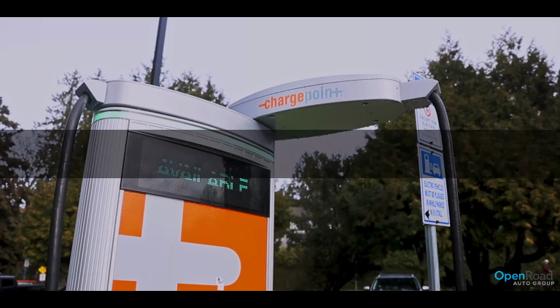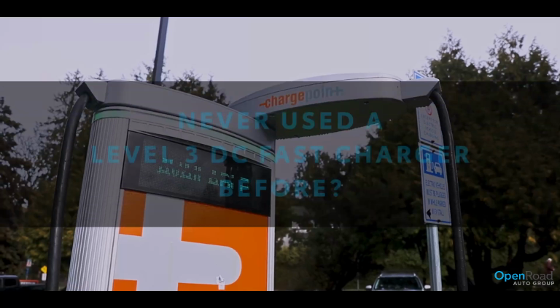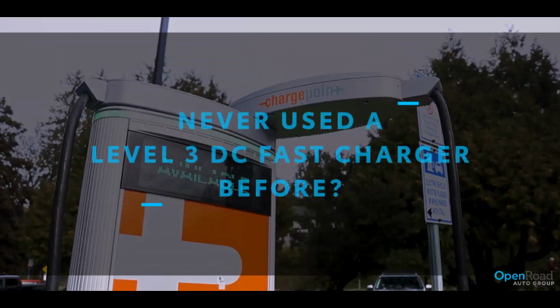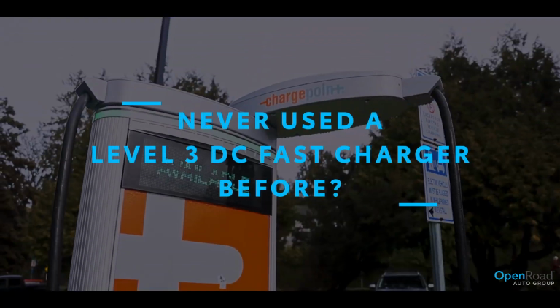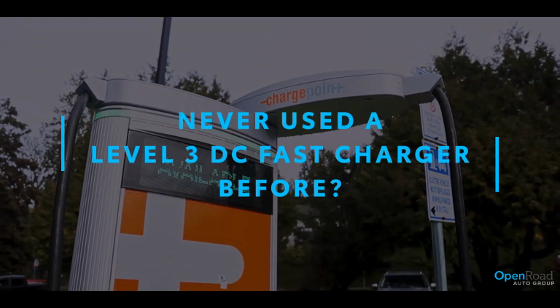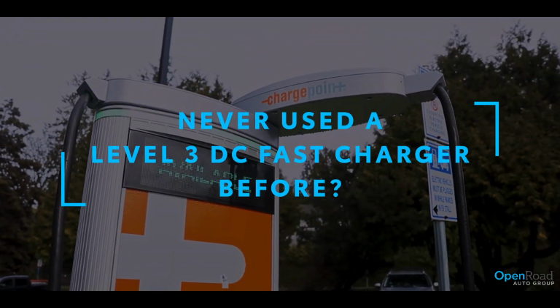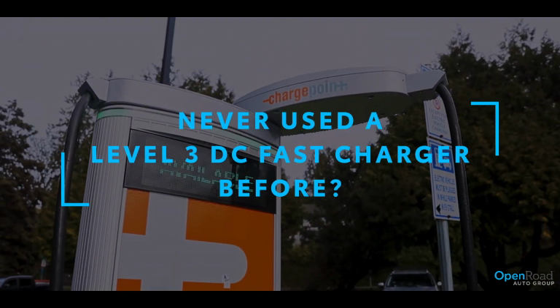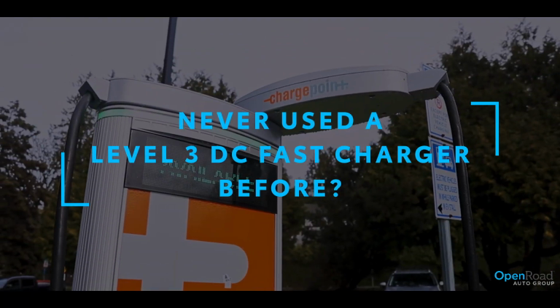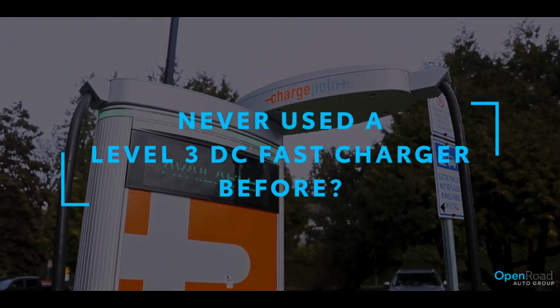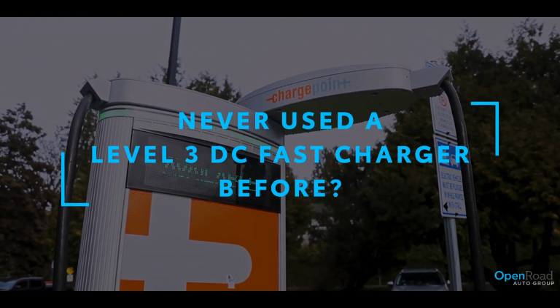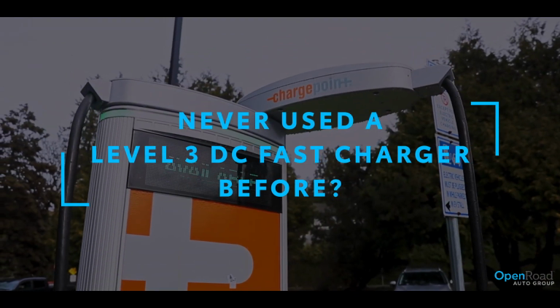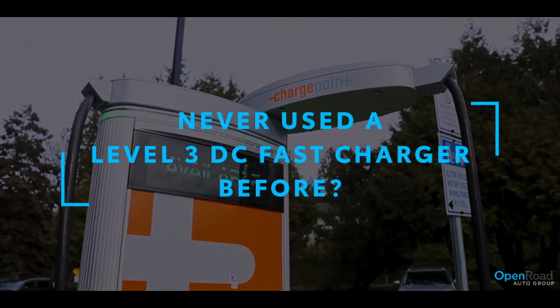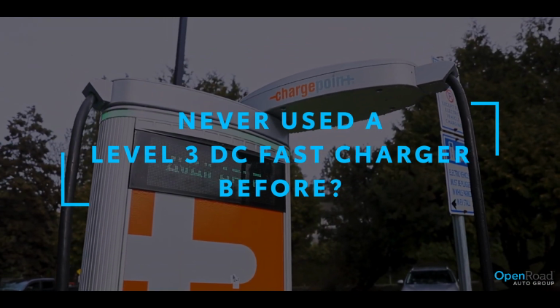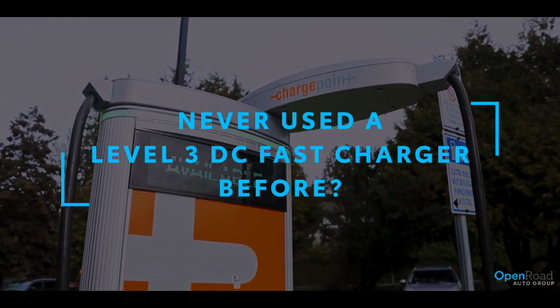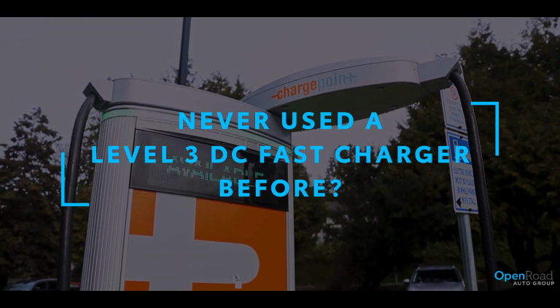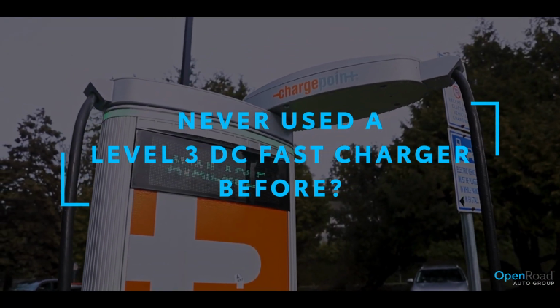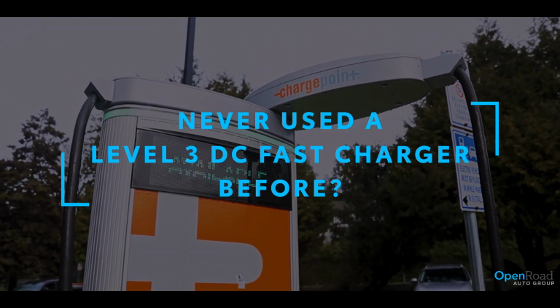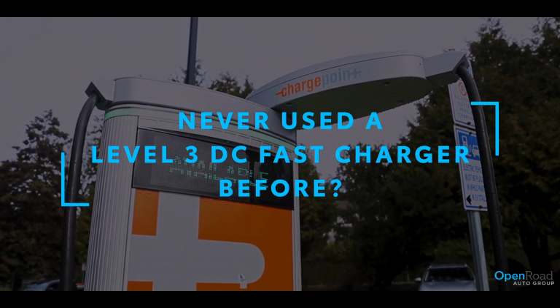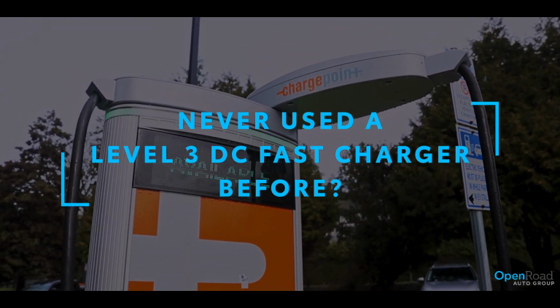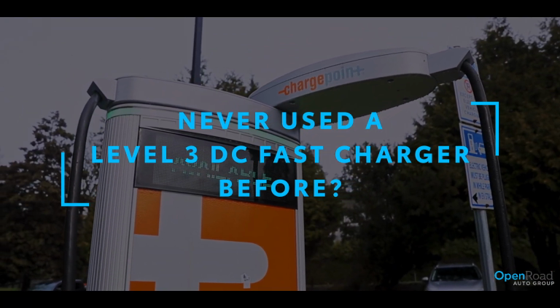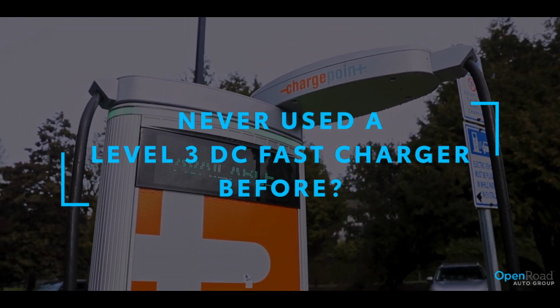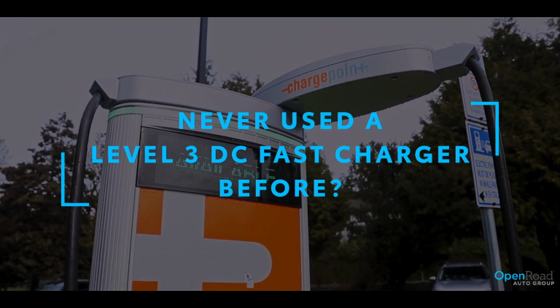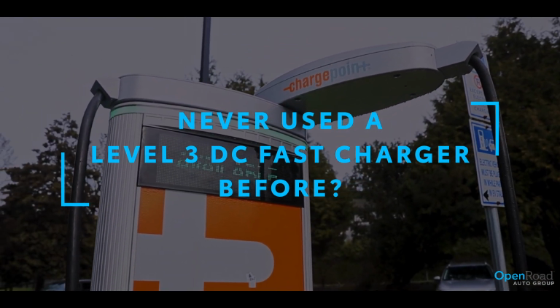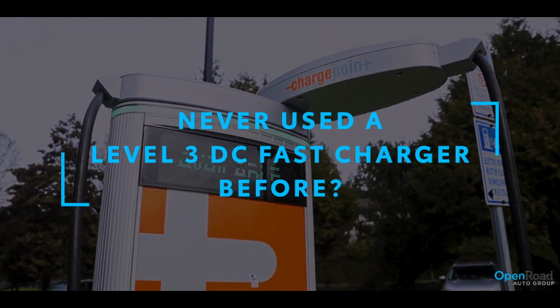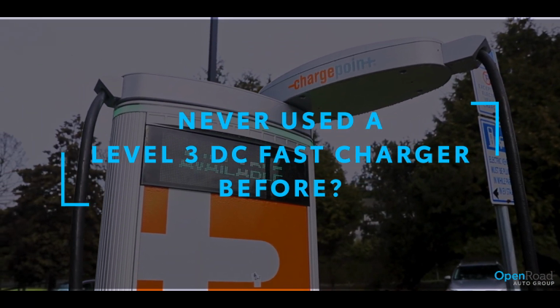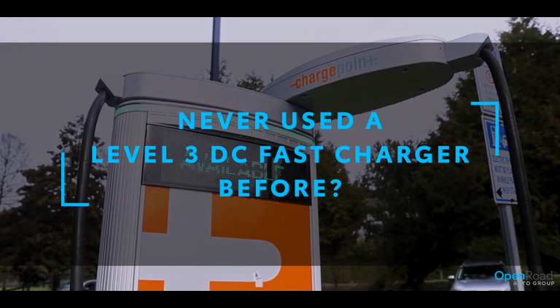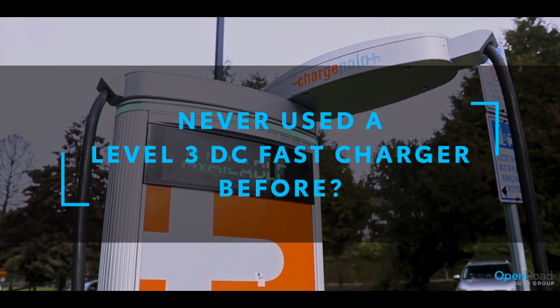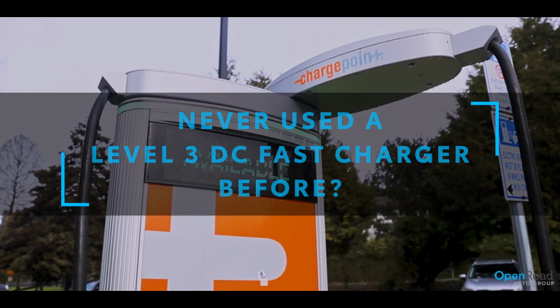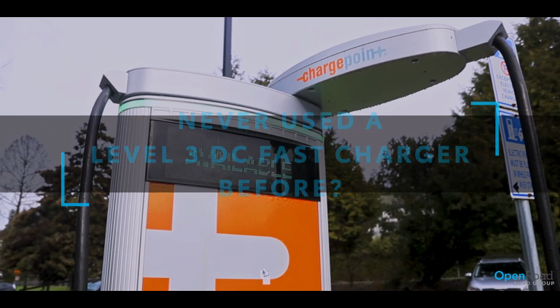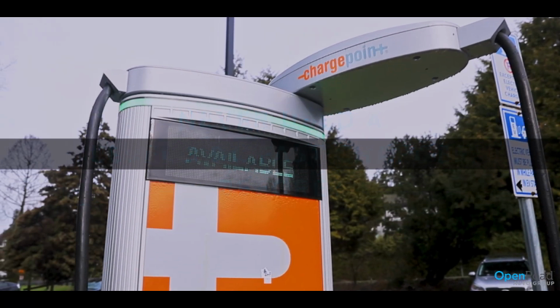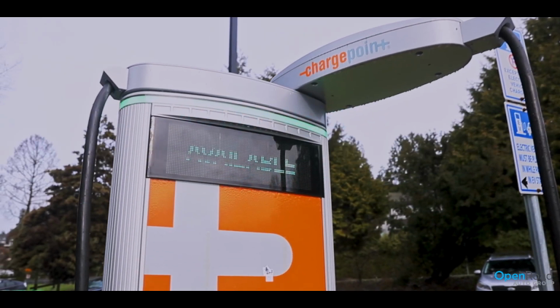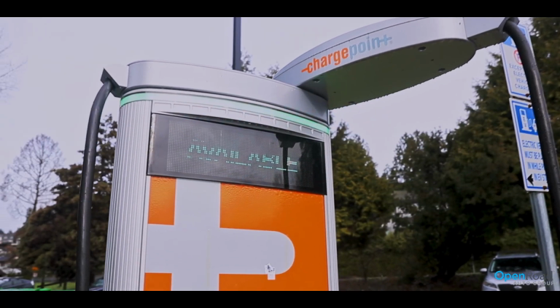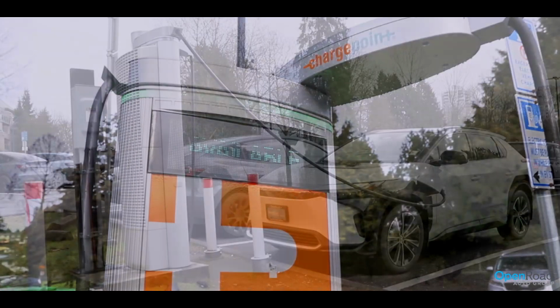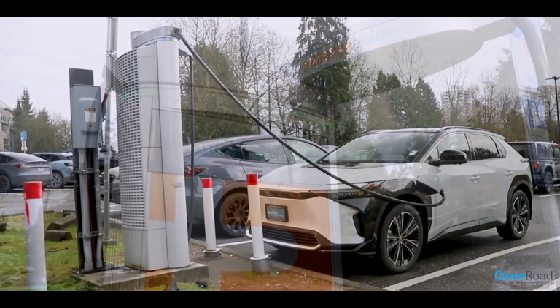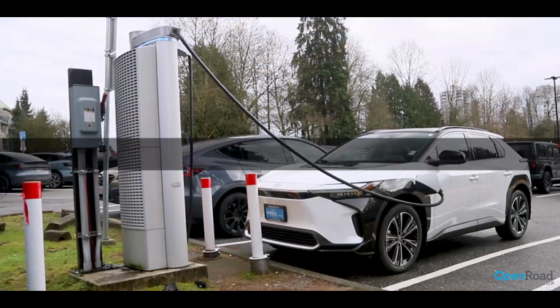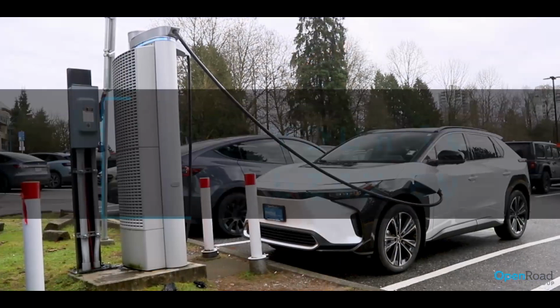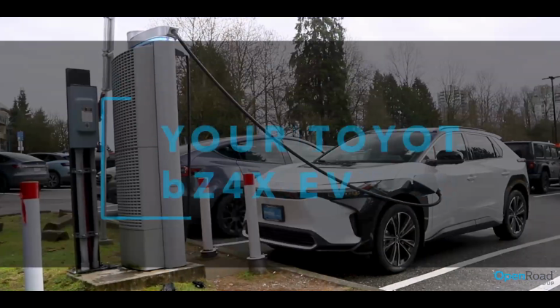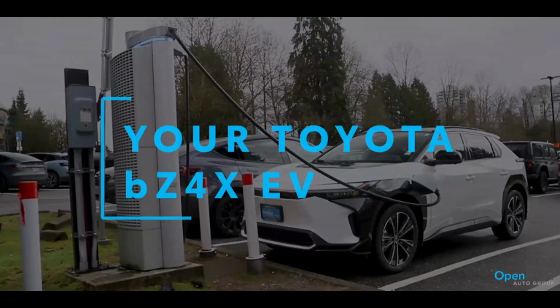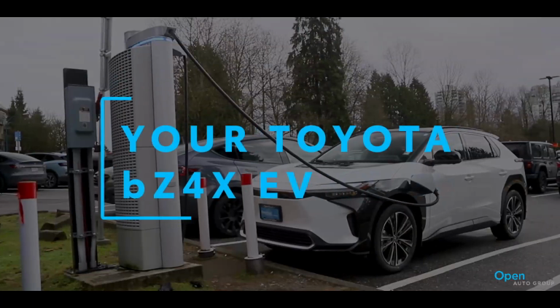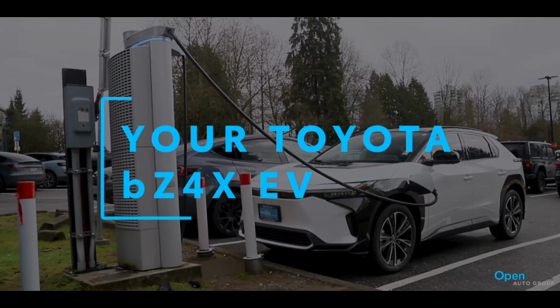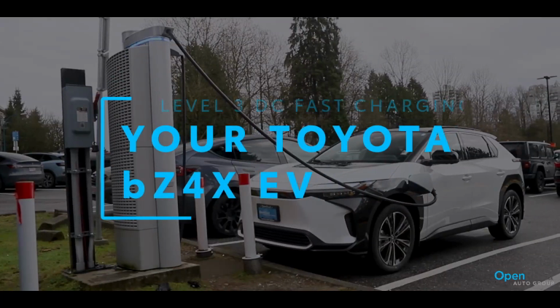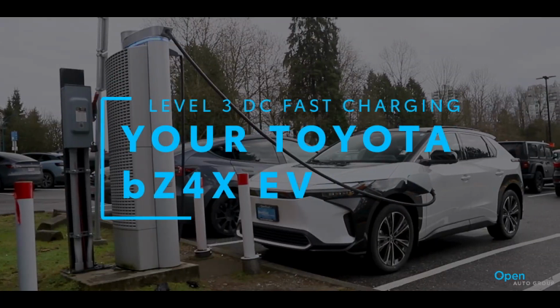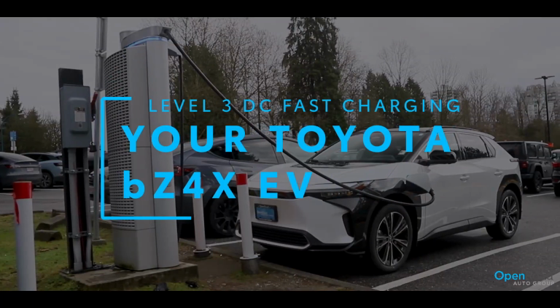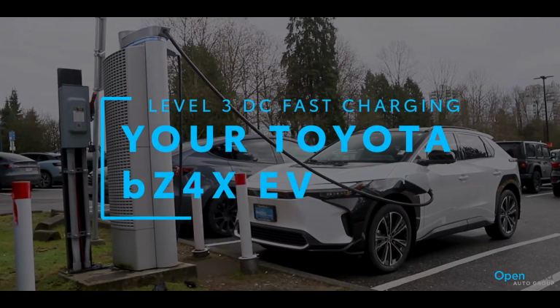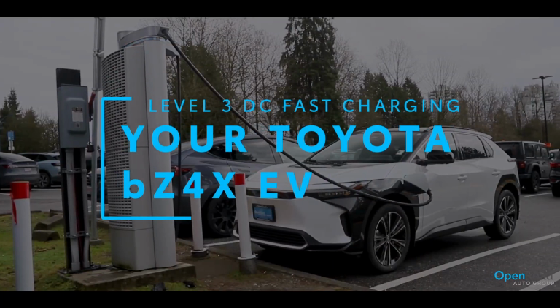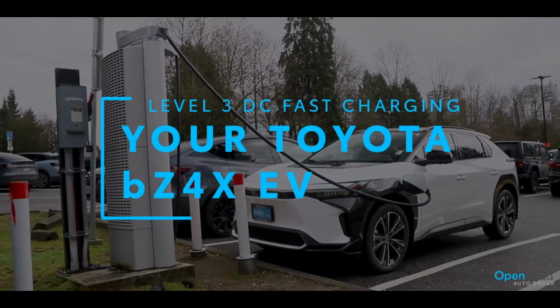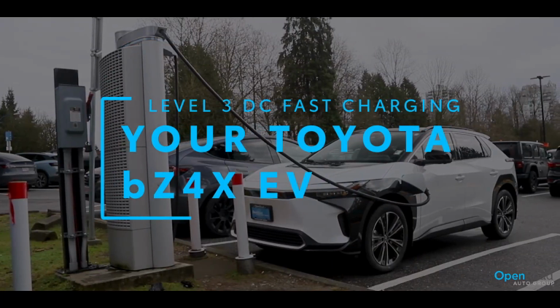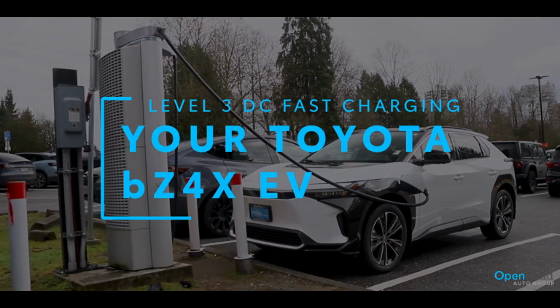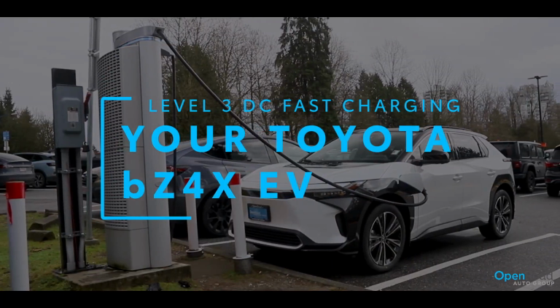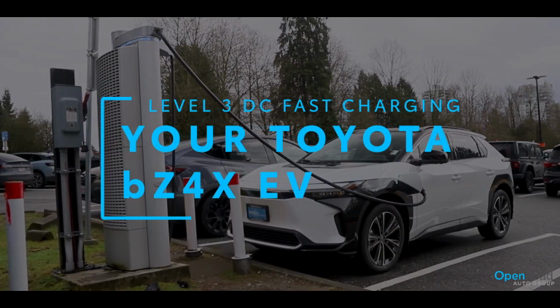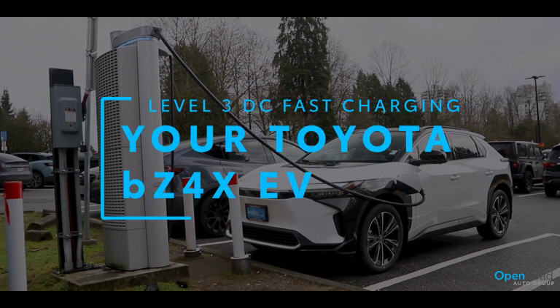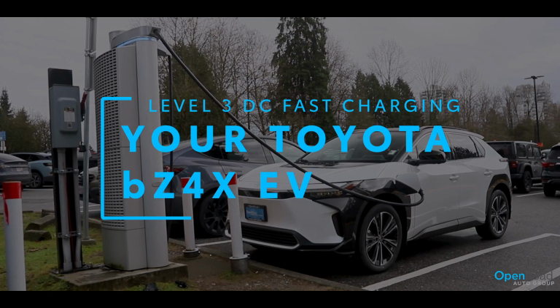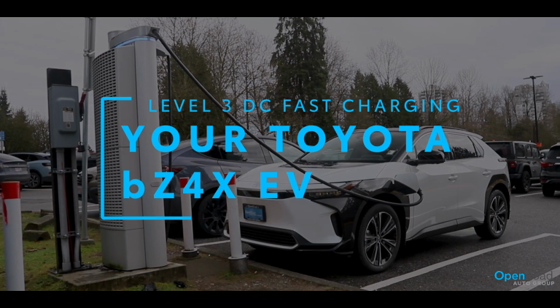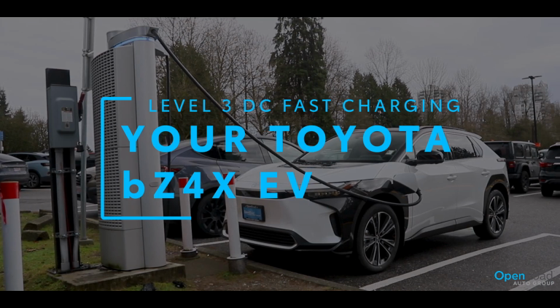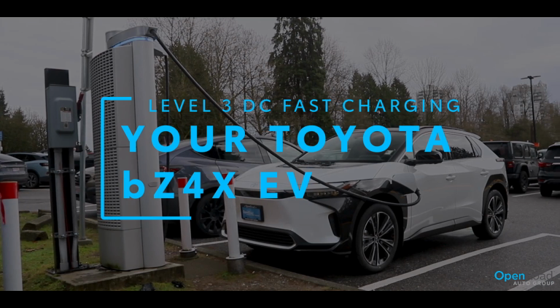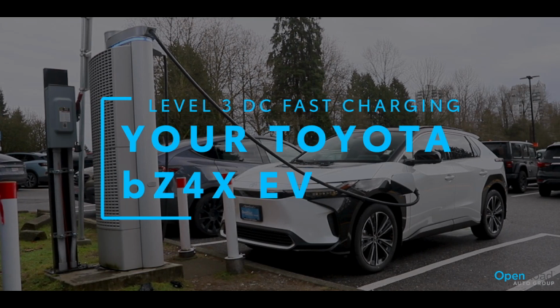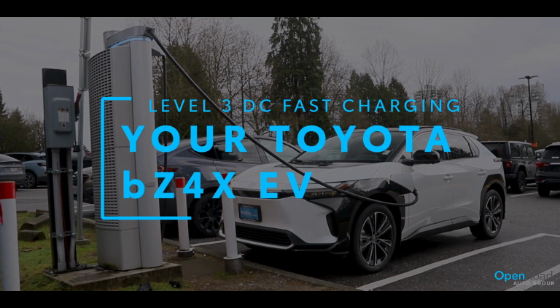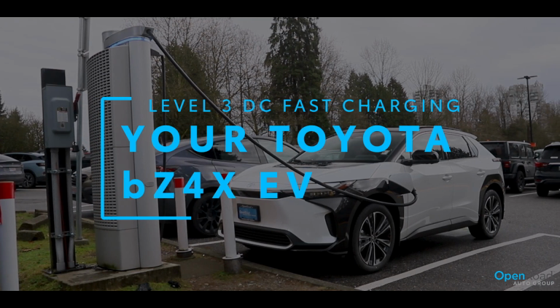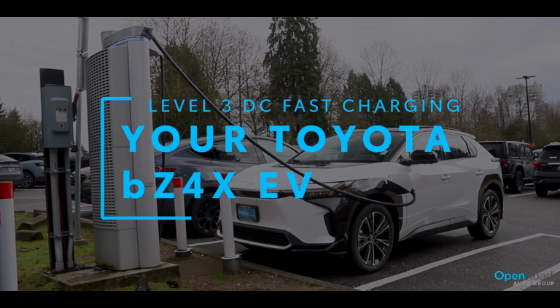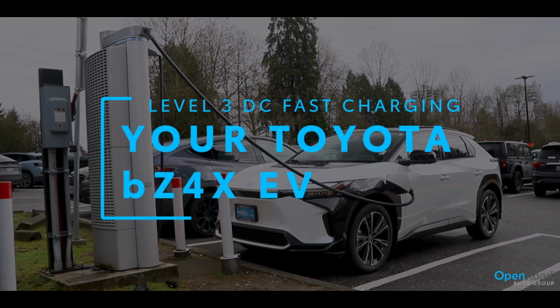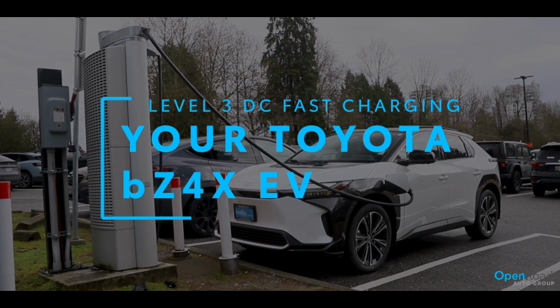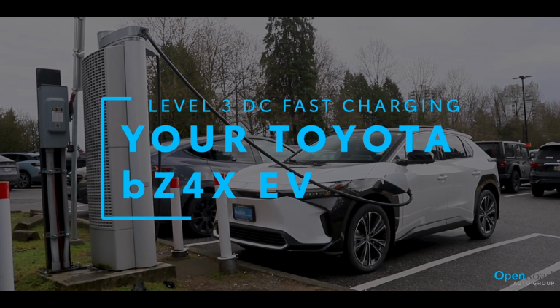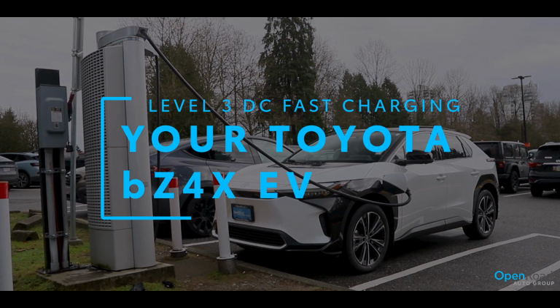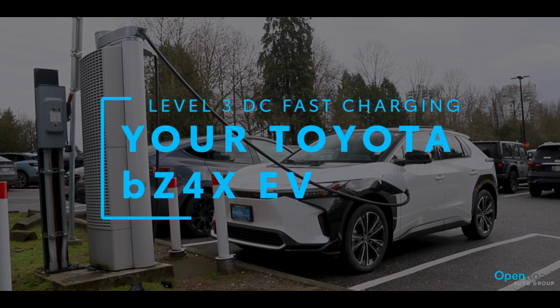Never used a Level 3 DC fast charger before? Let's see what it's like with the Toyota BZ4X.